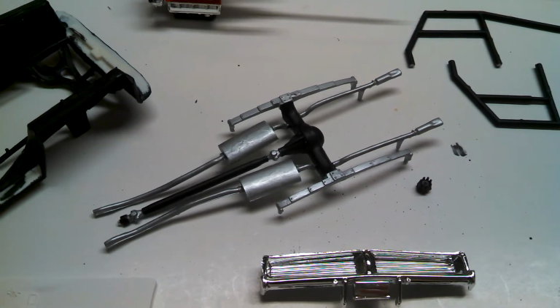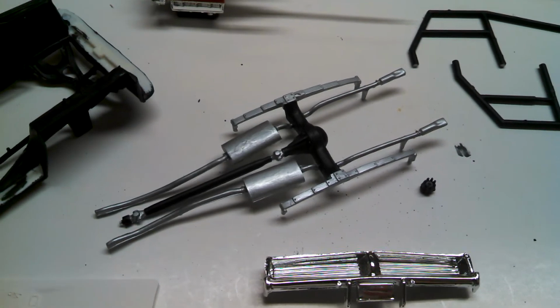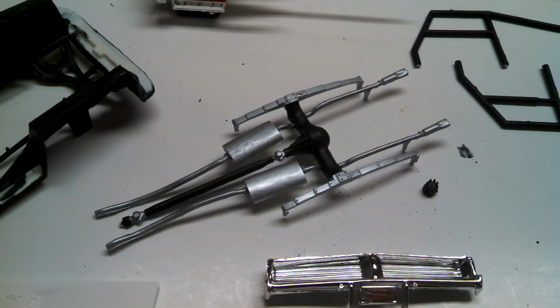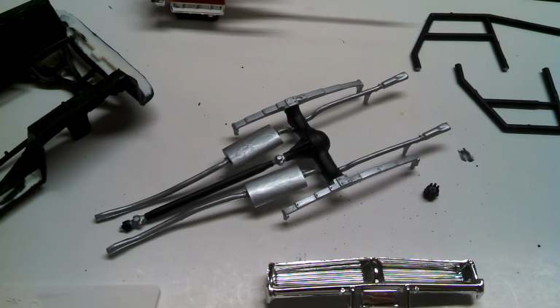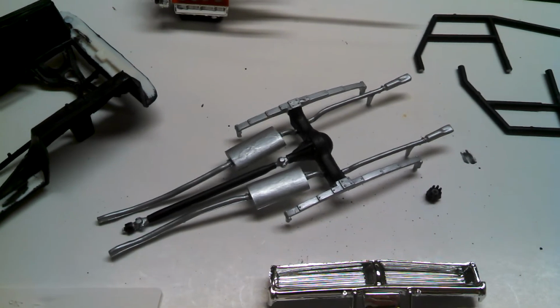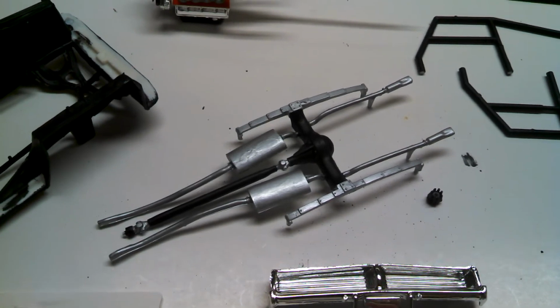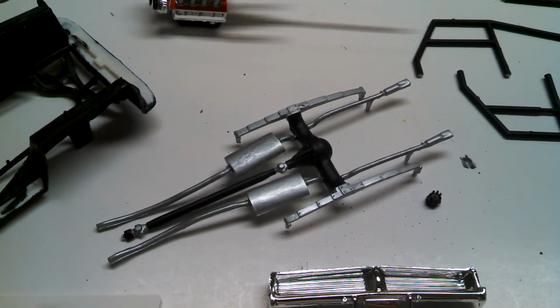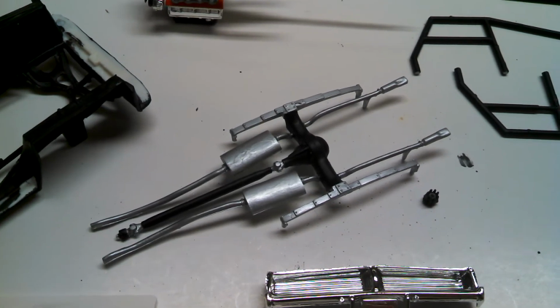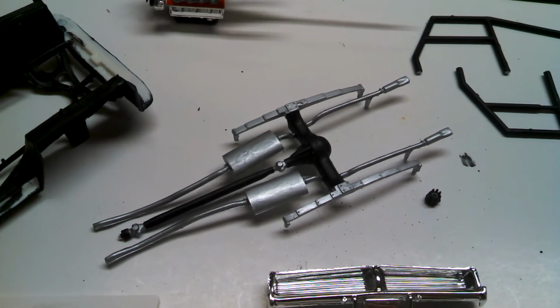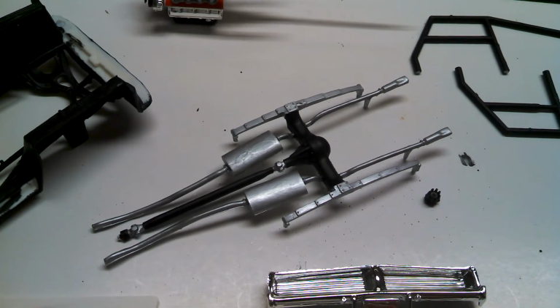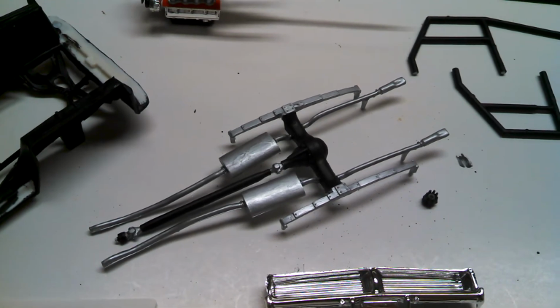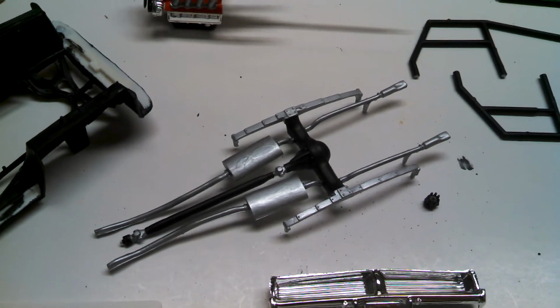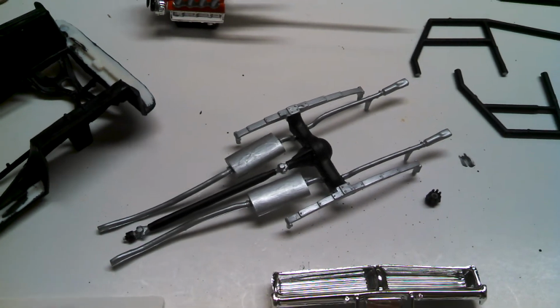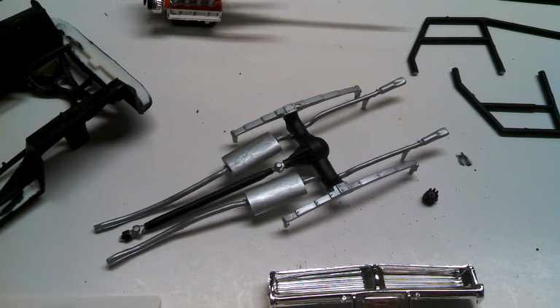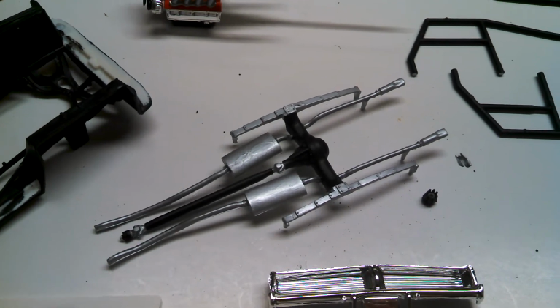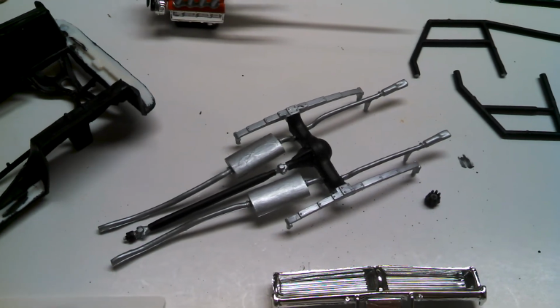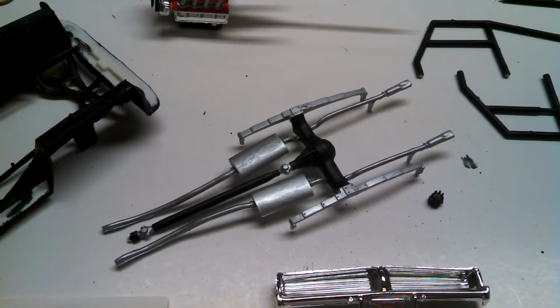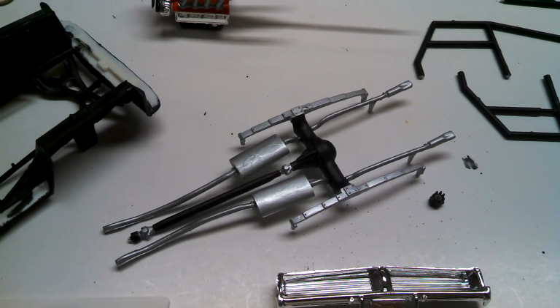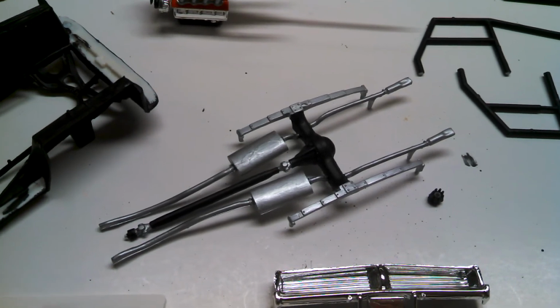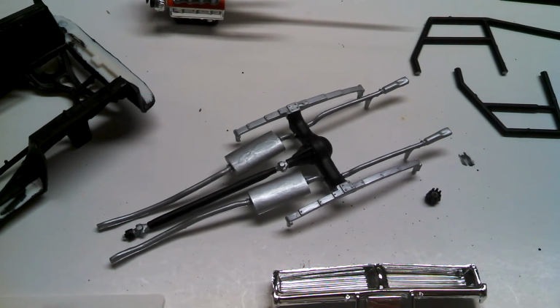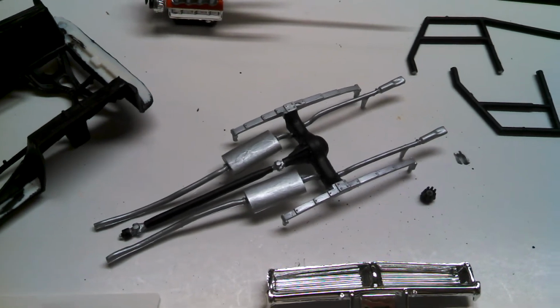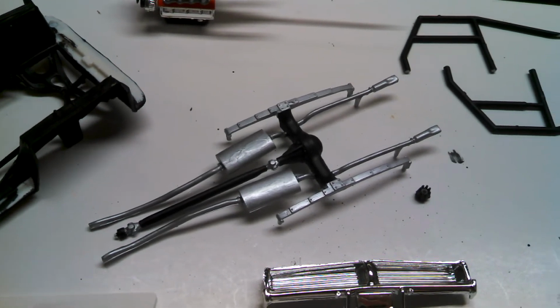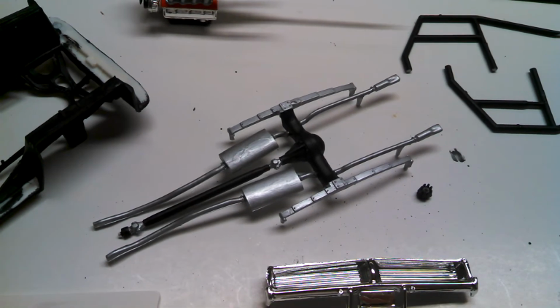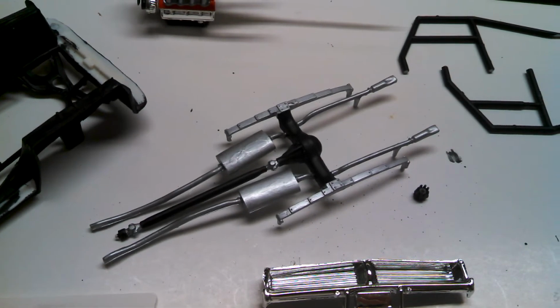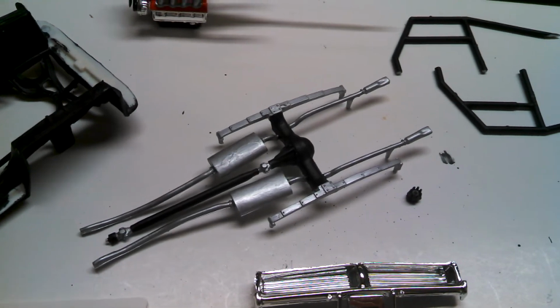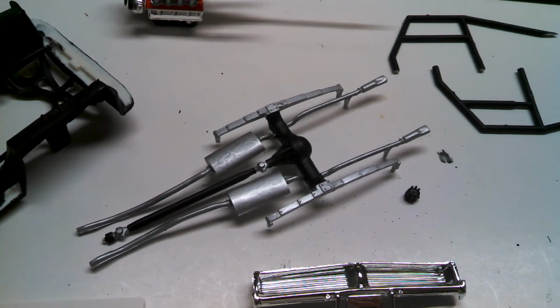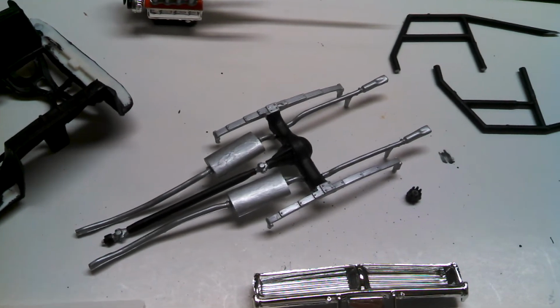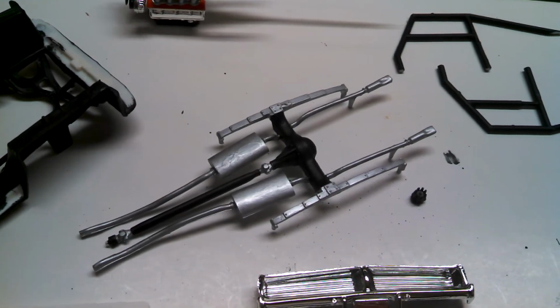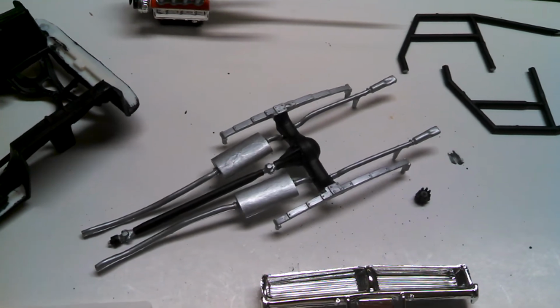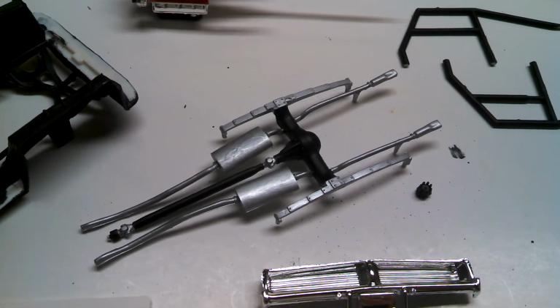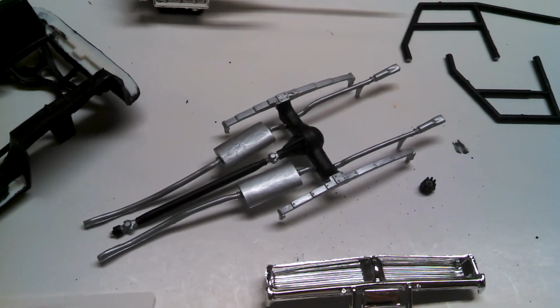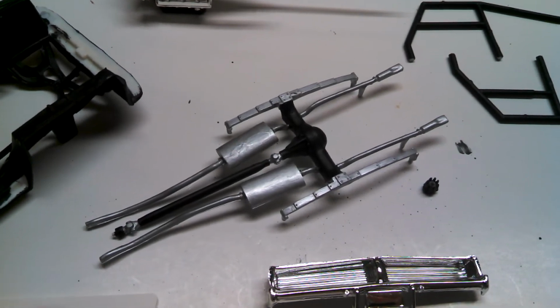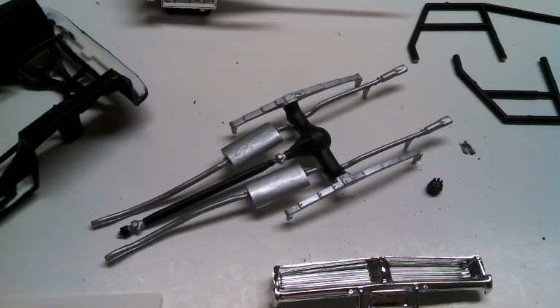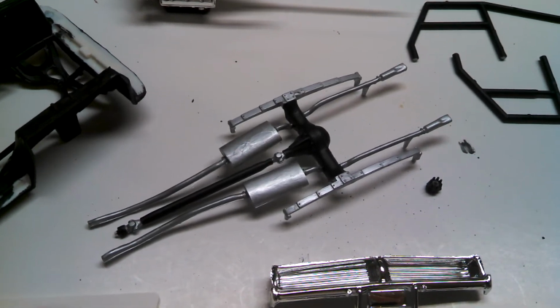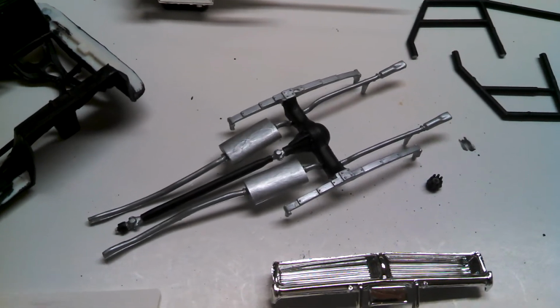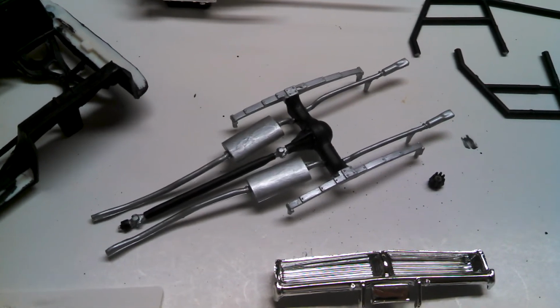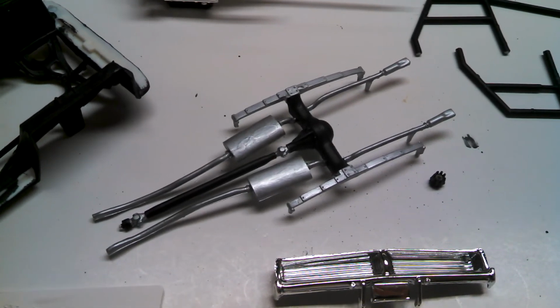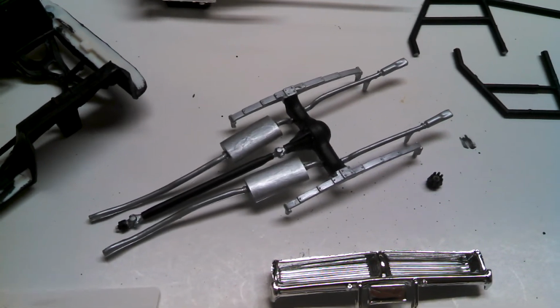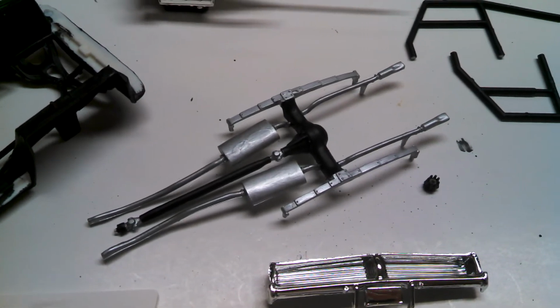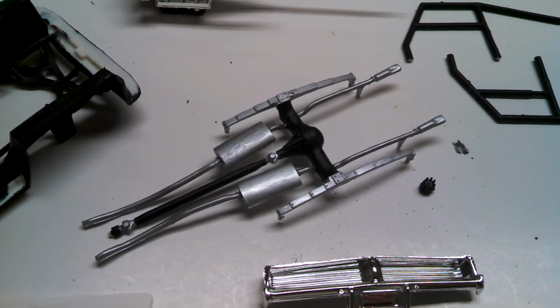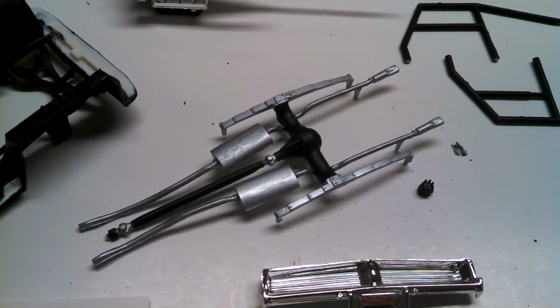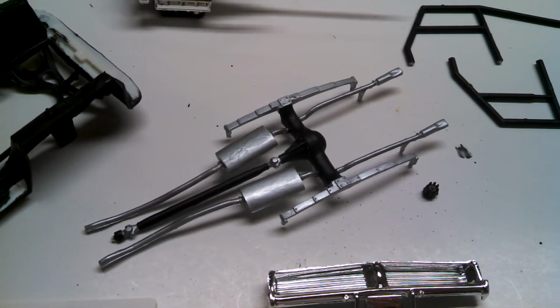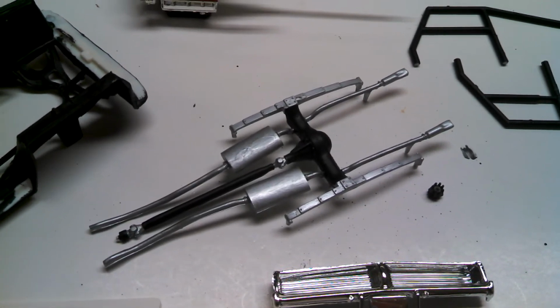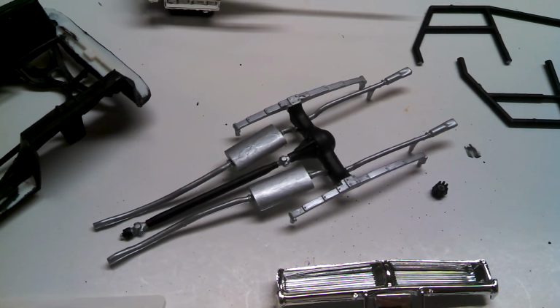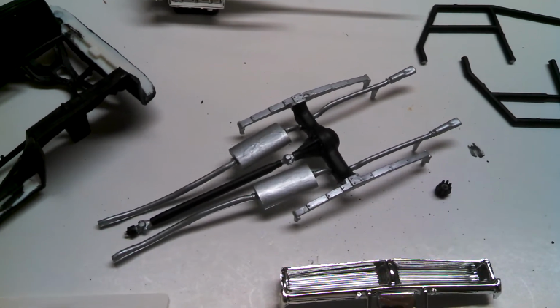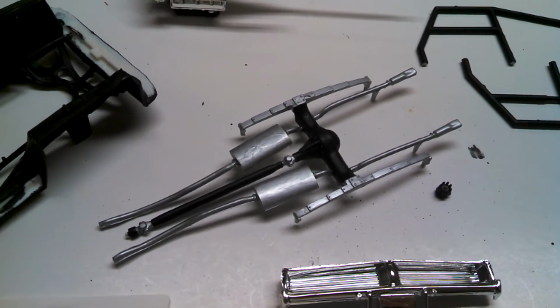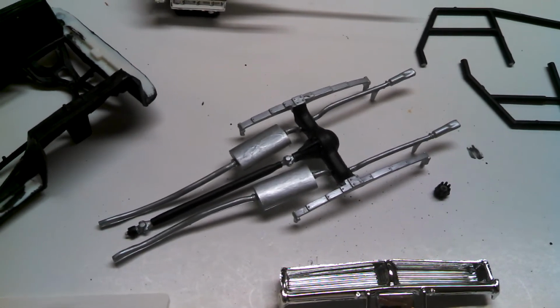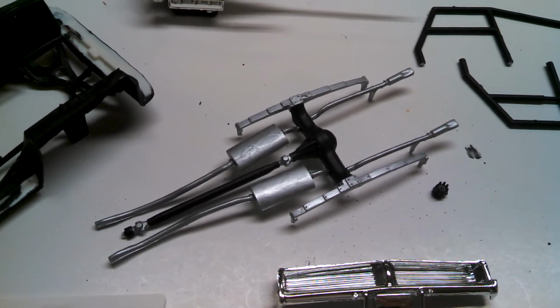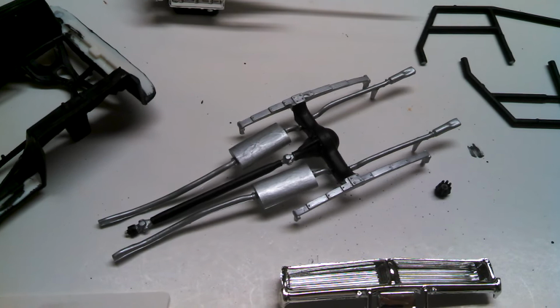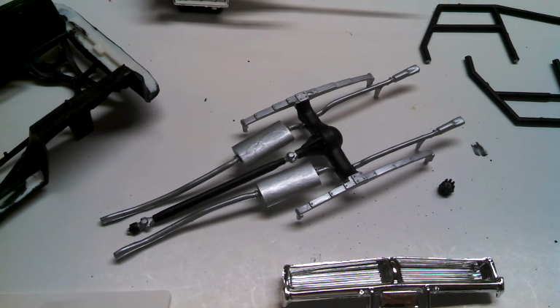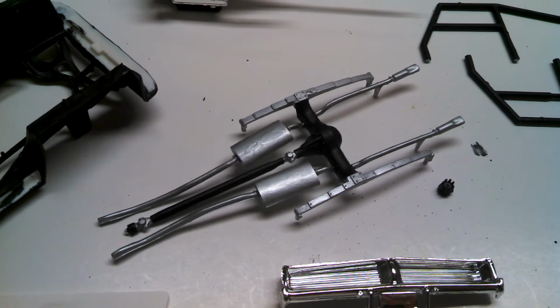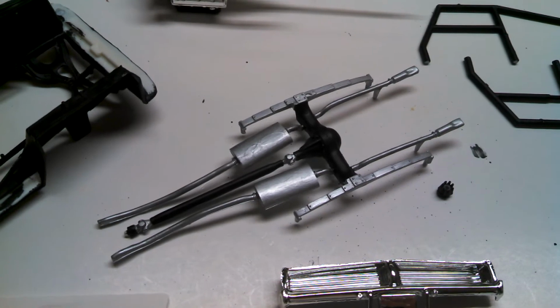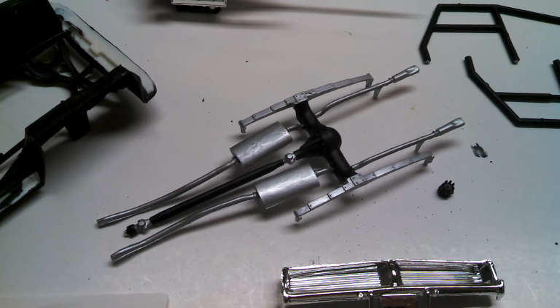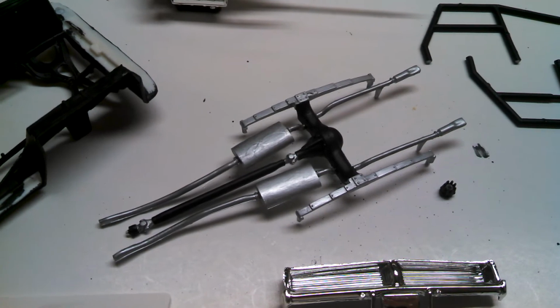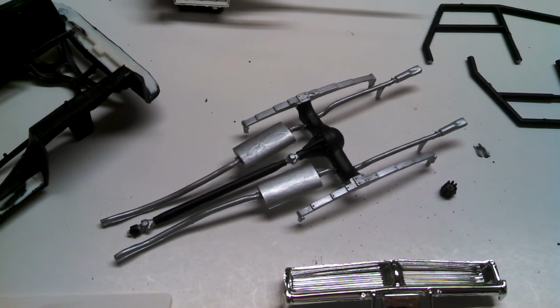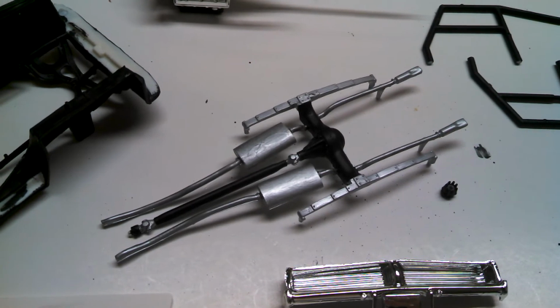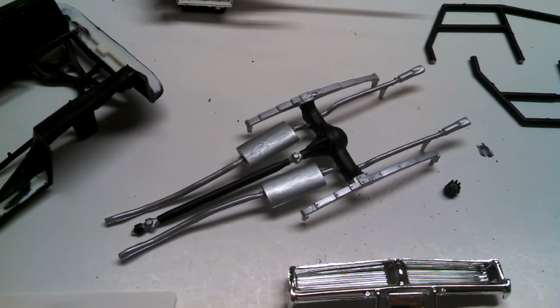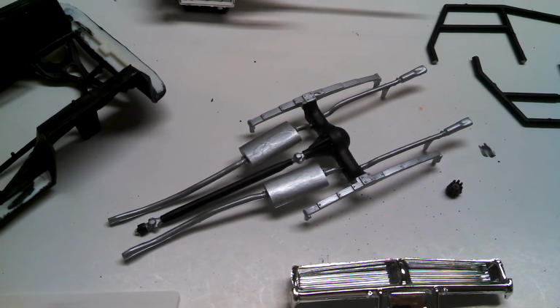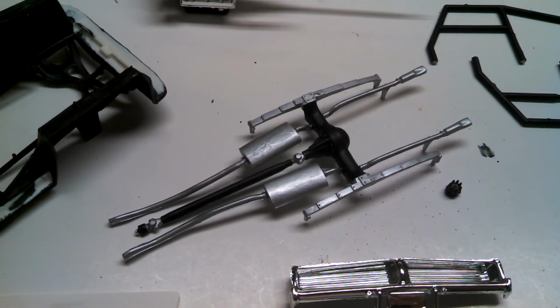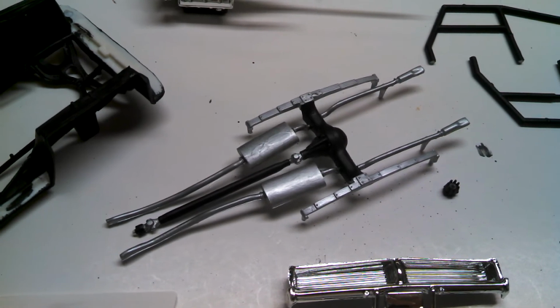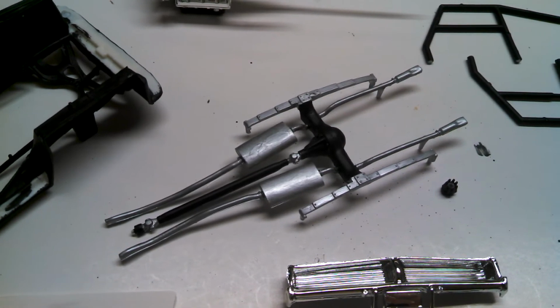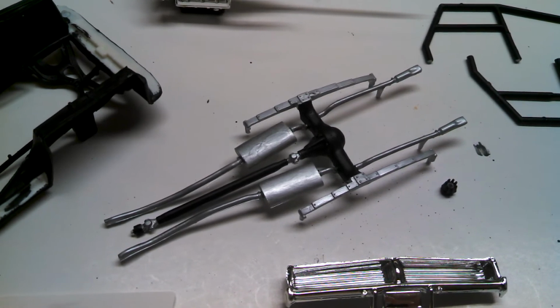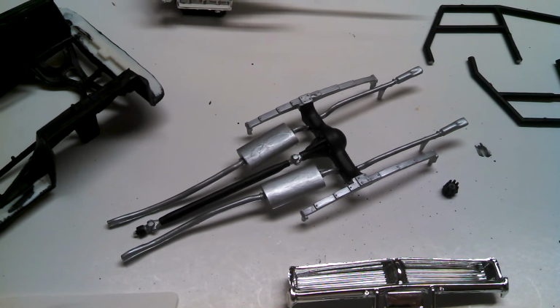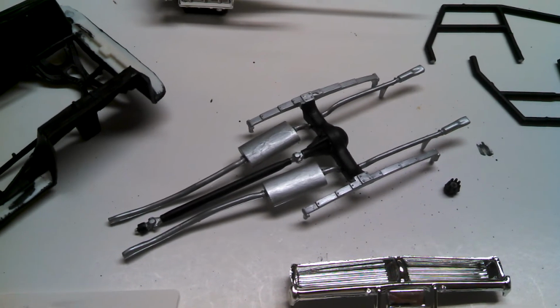I've got the chassis here and as you can see it has the leaf springs in the rear end and the exhaust all molded in one. Right there you can see where some of the paint just didn't stick.